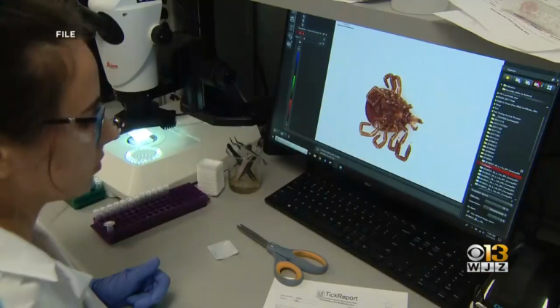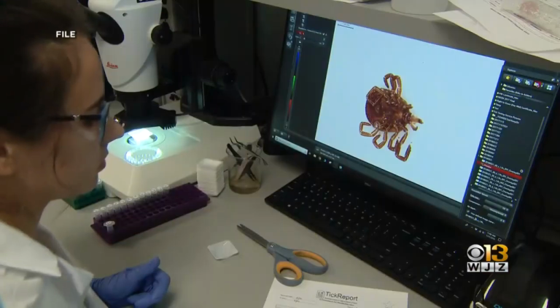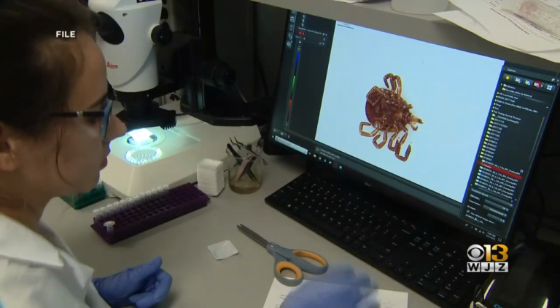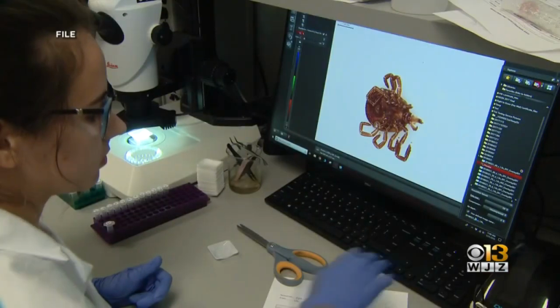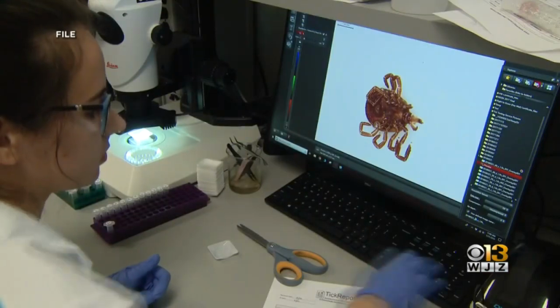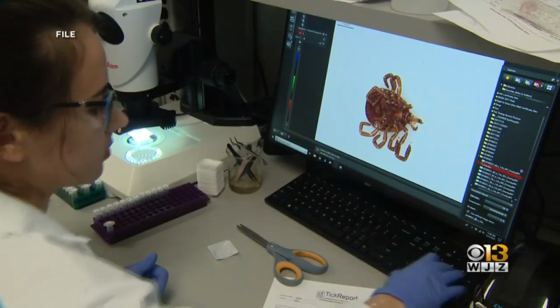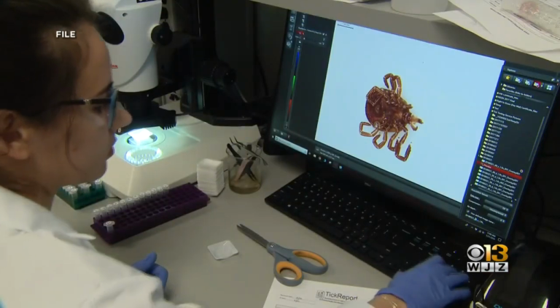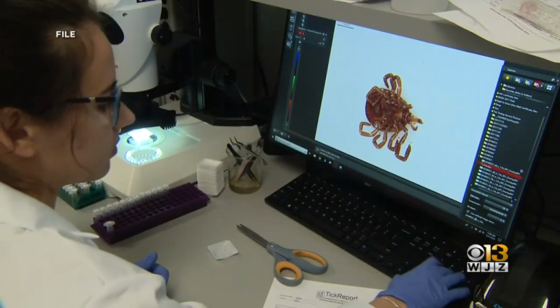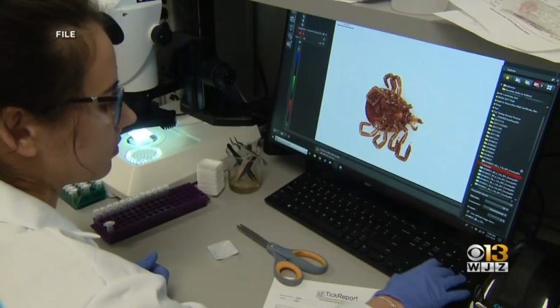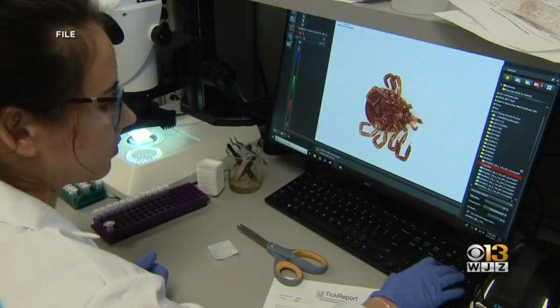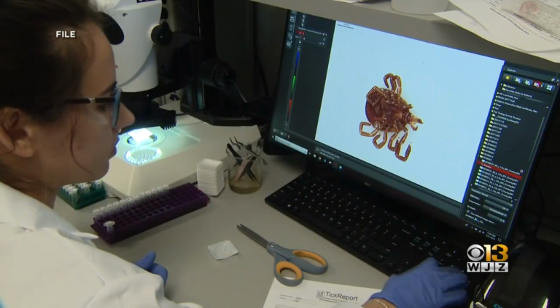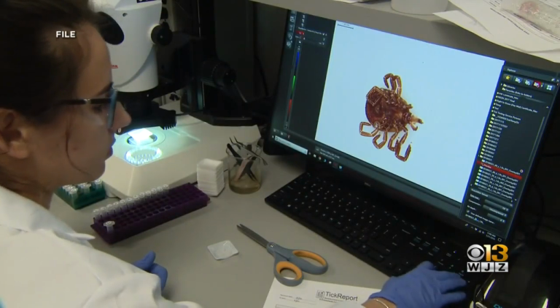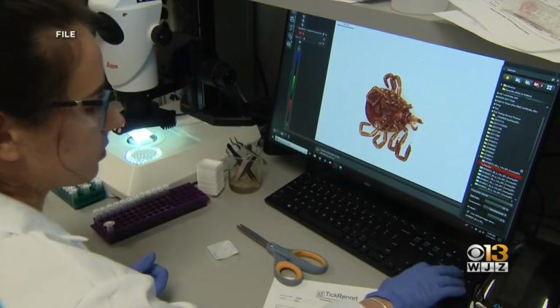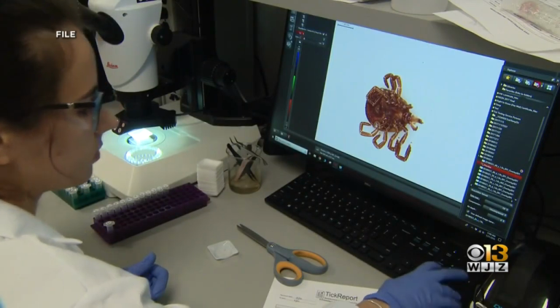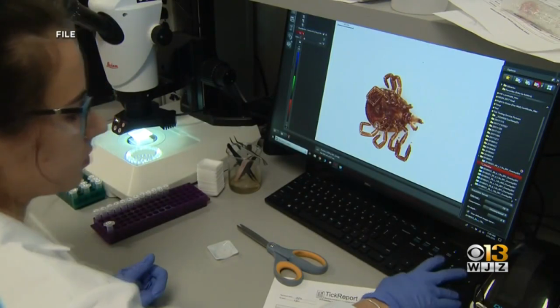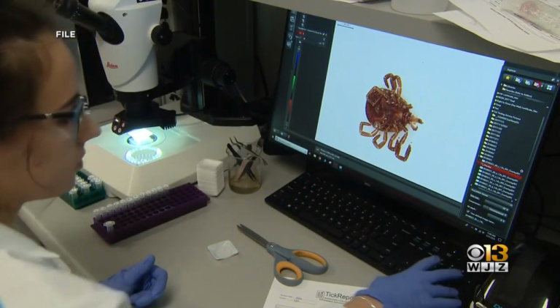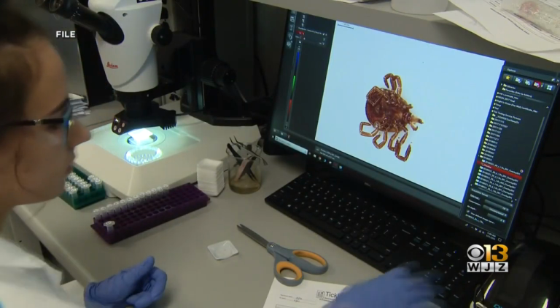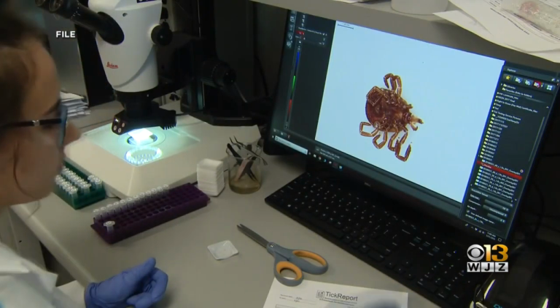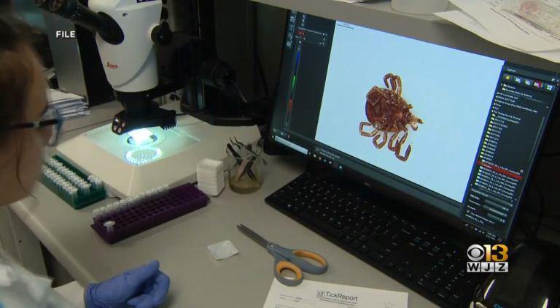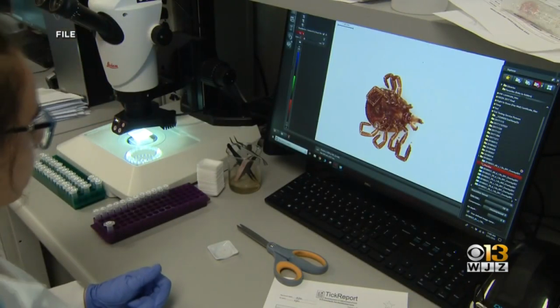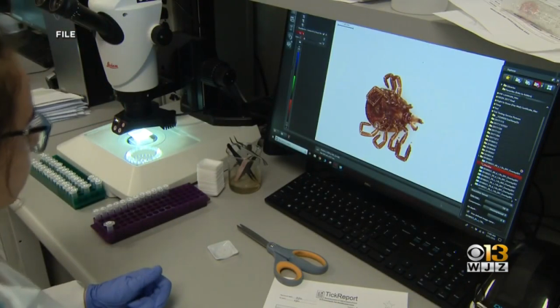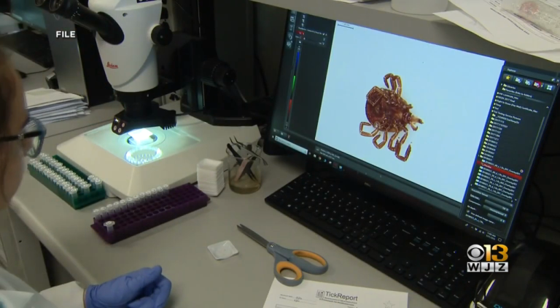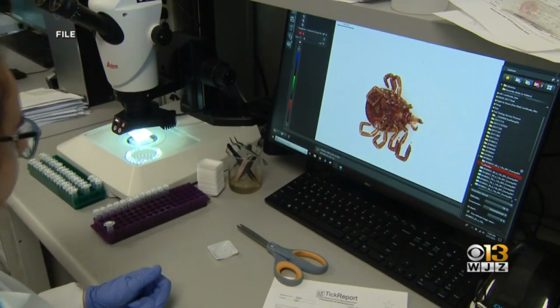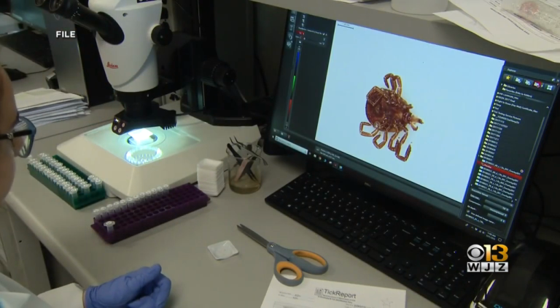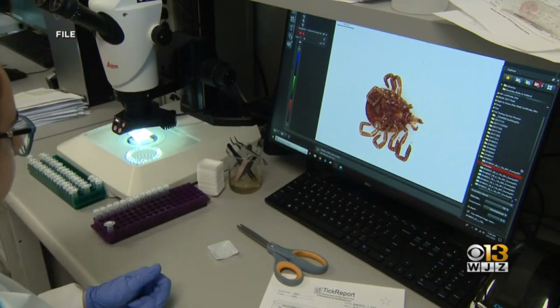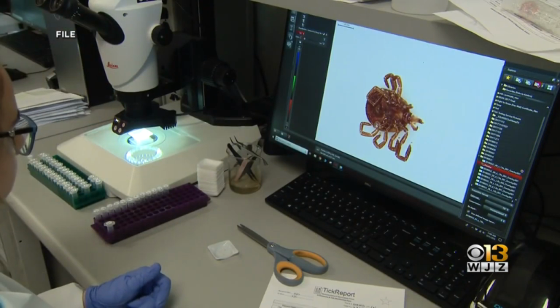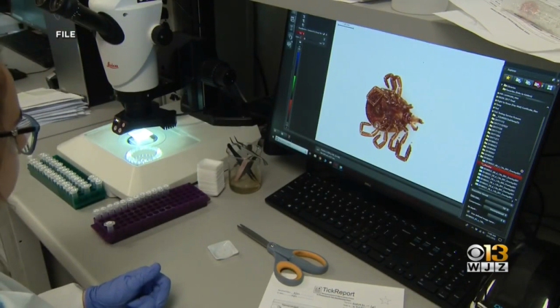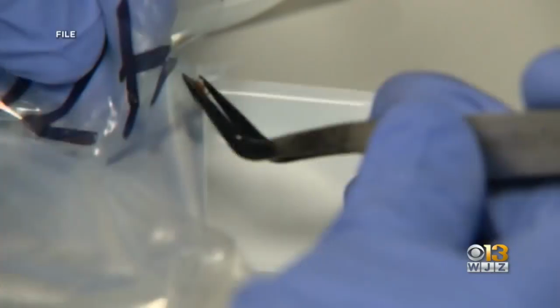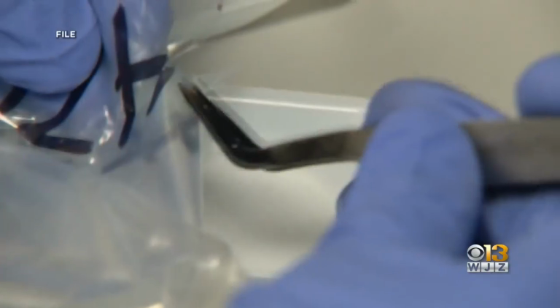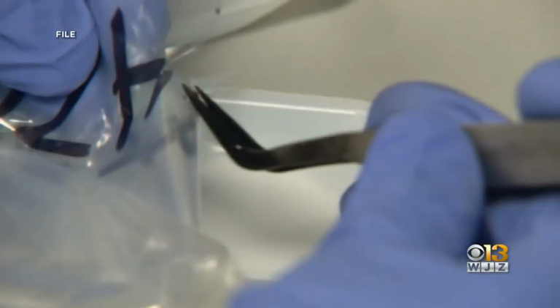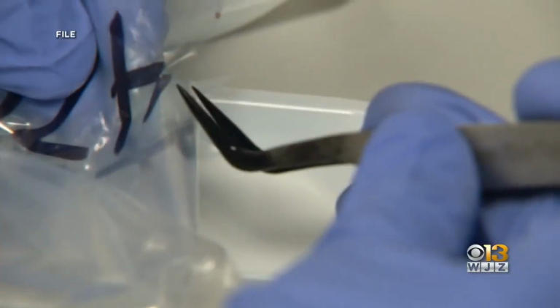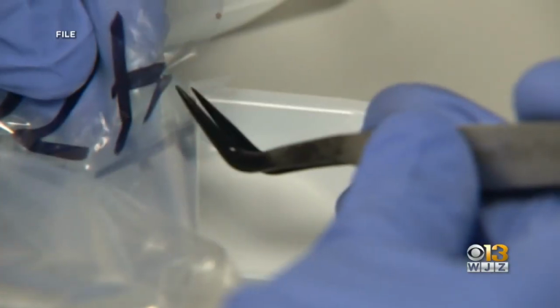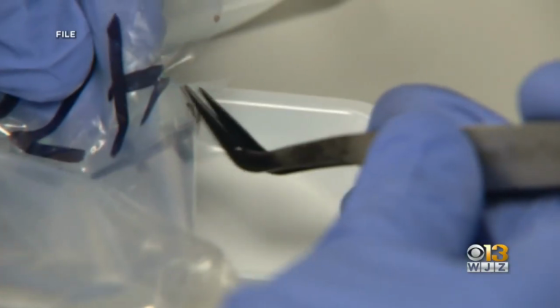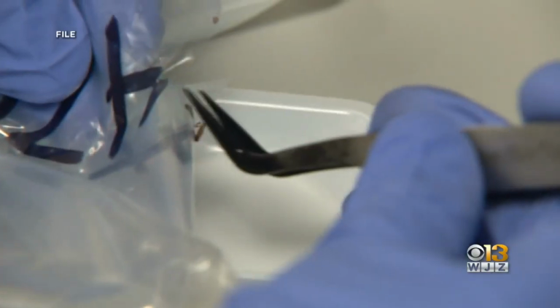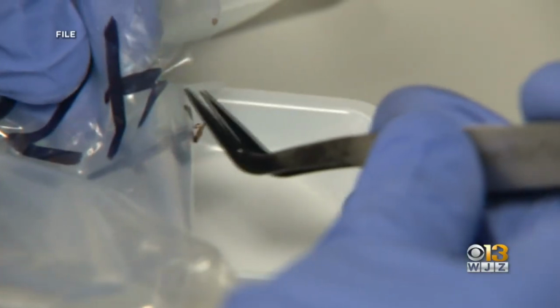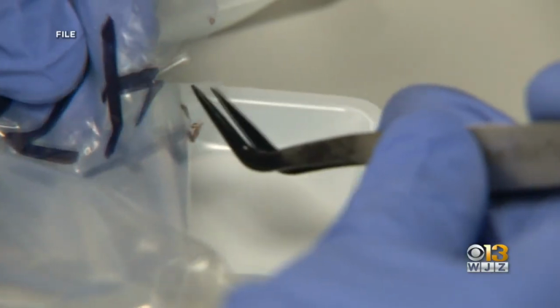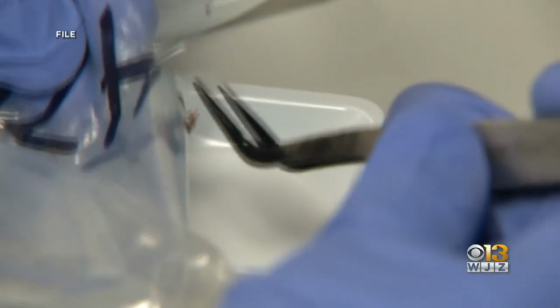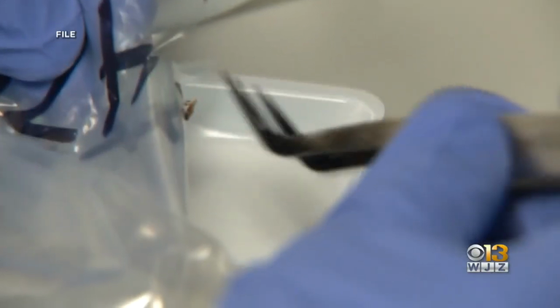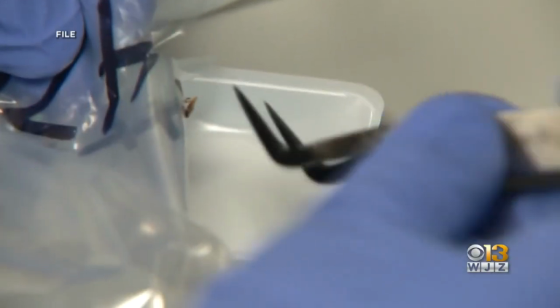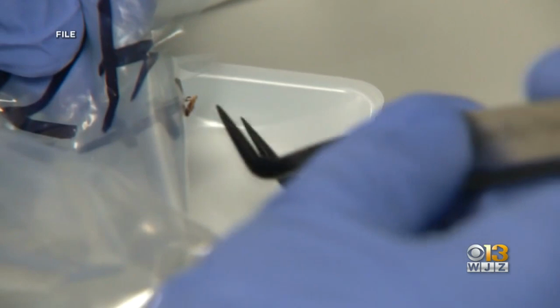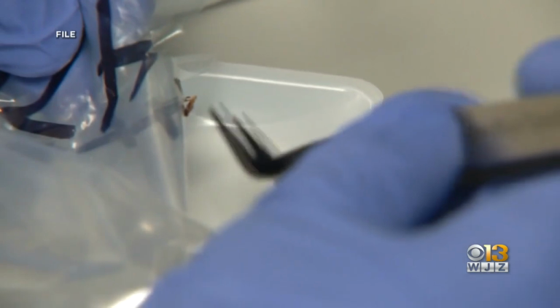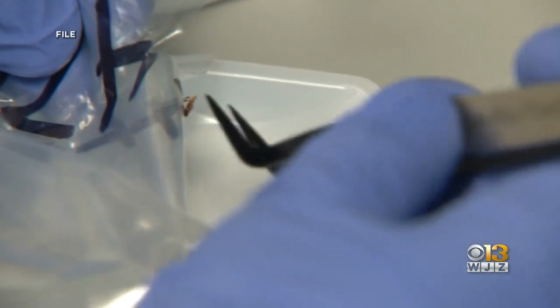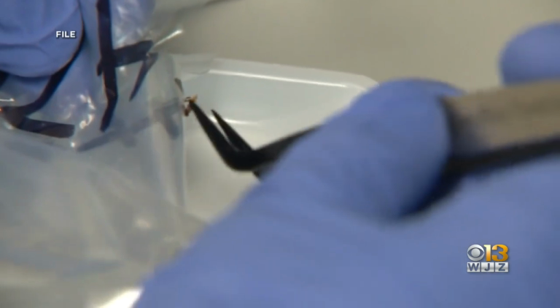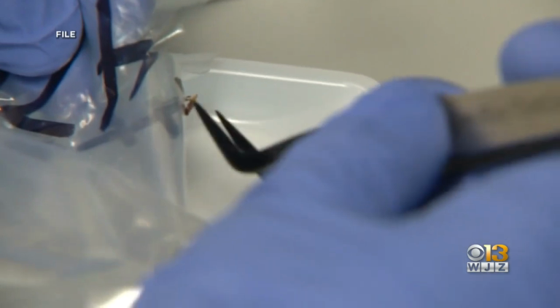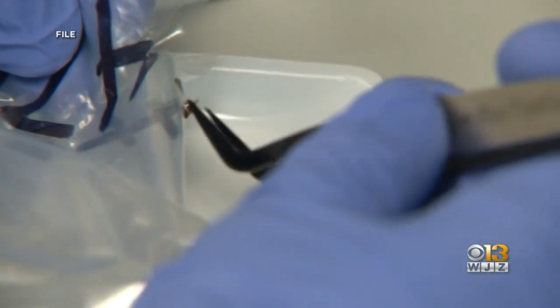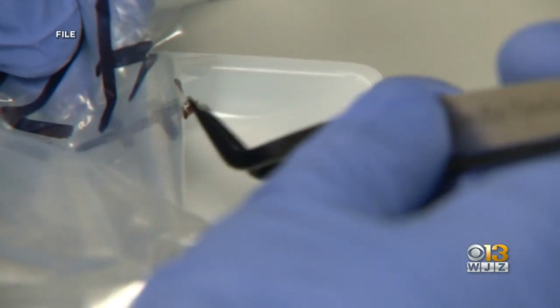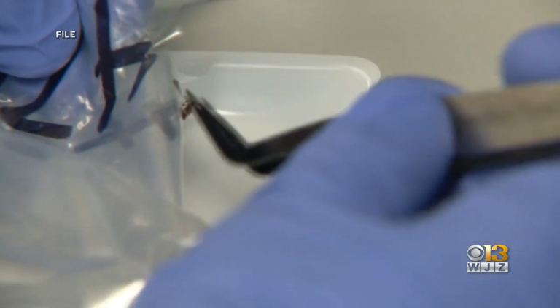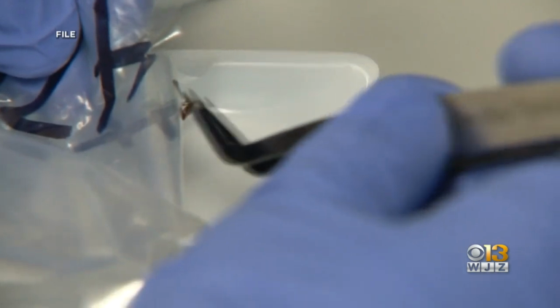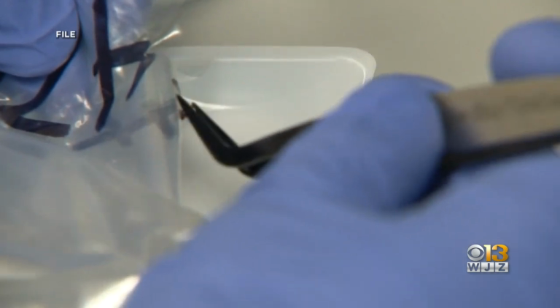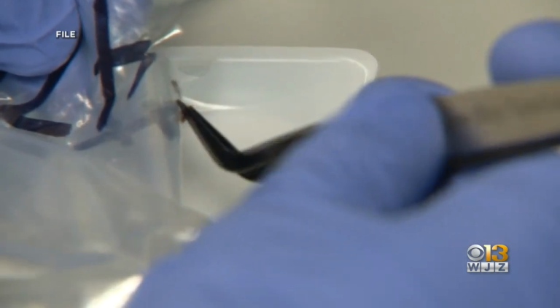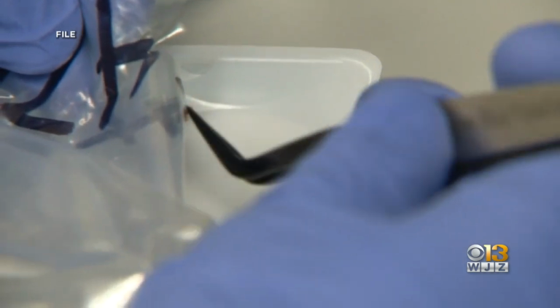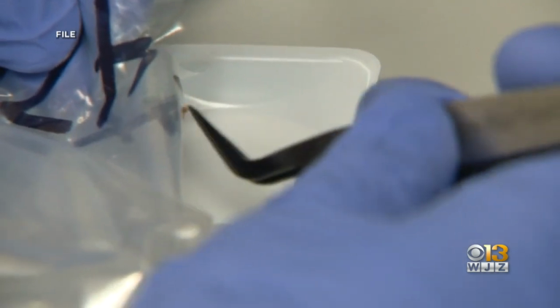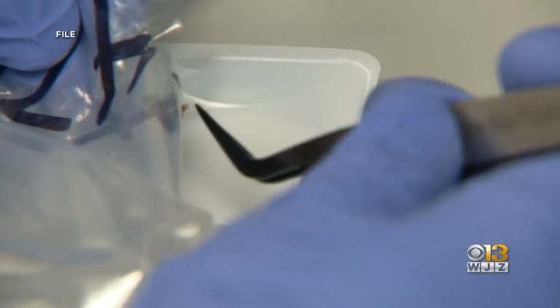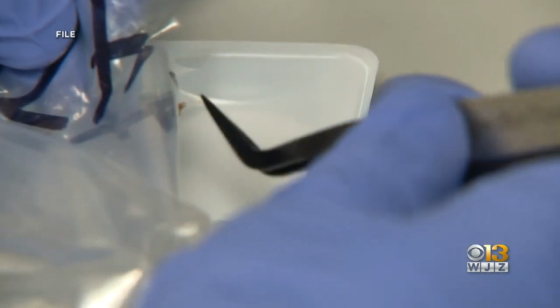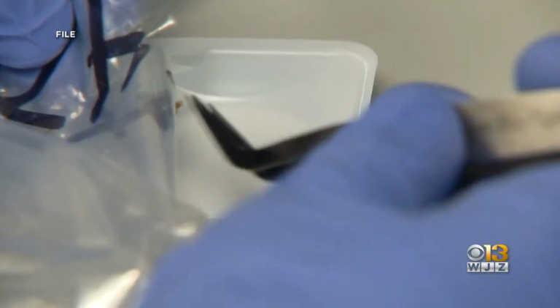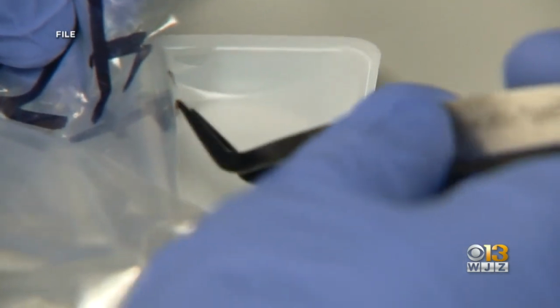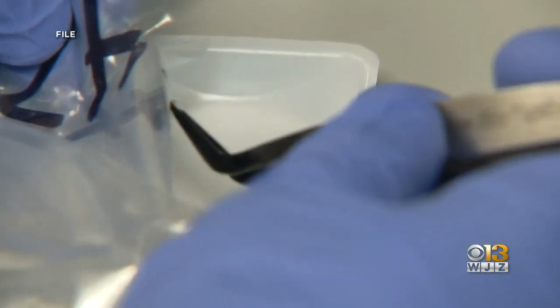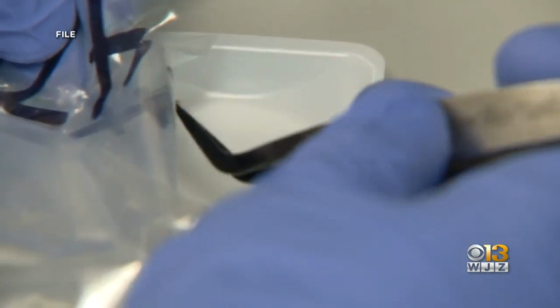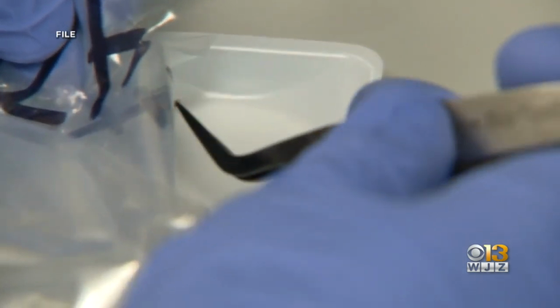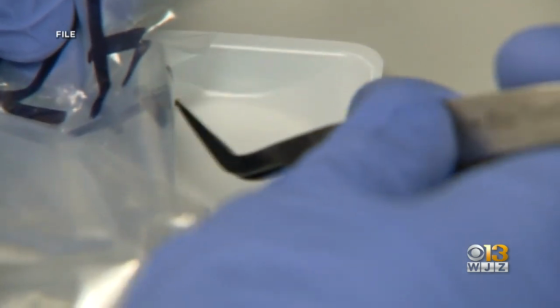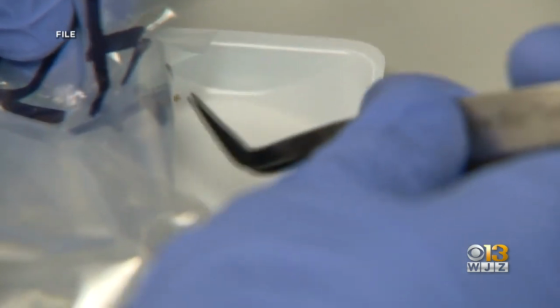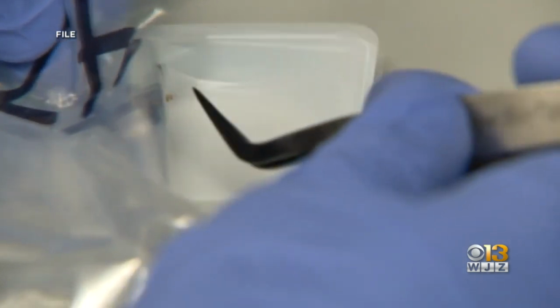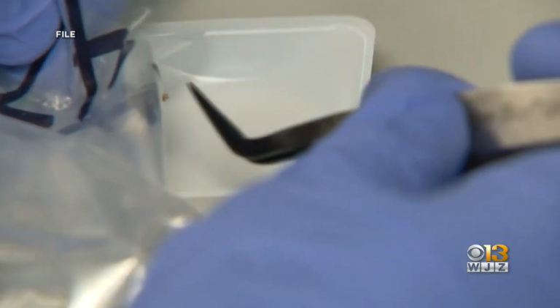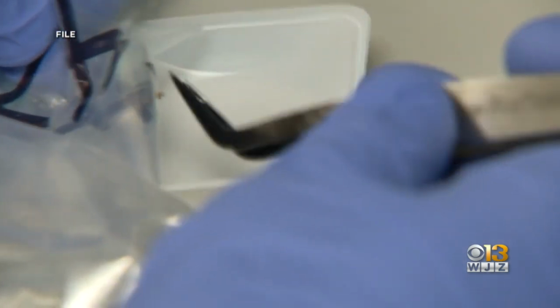Tick-borne disease is very responsive to treatment and can be cured if caught early. I'm Yana Massey for WJZ.